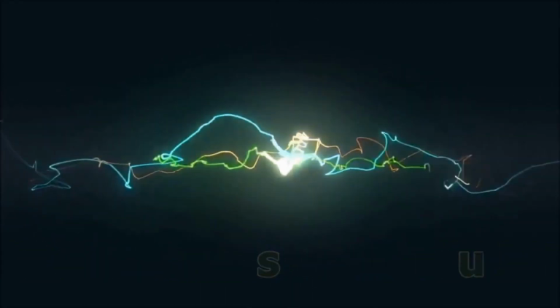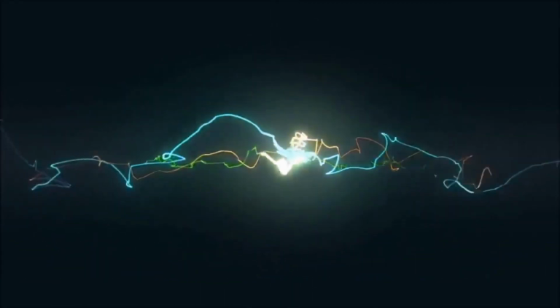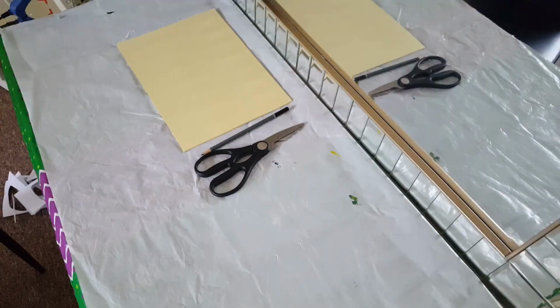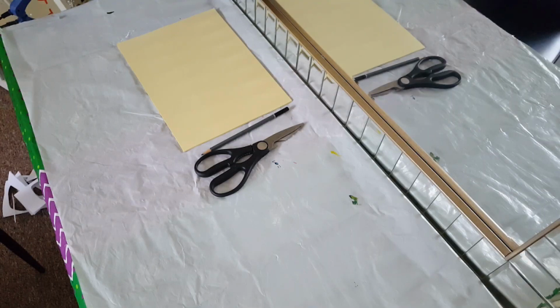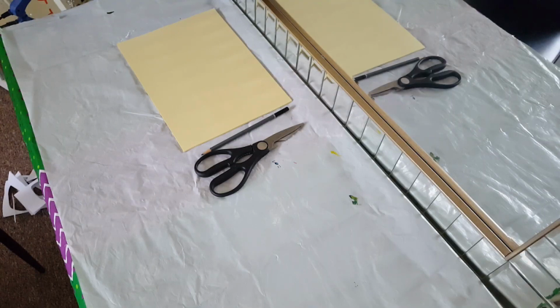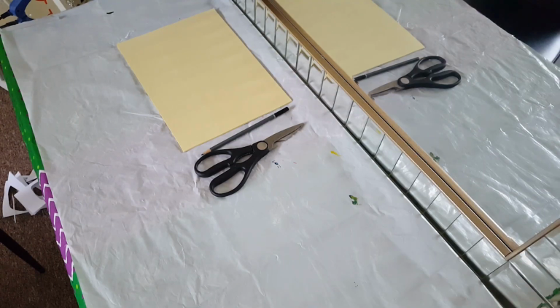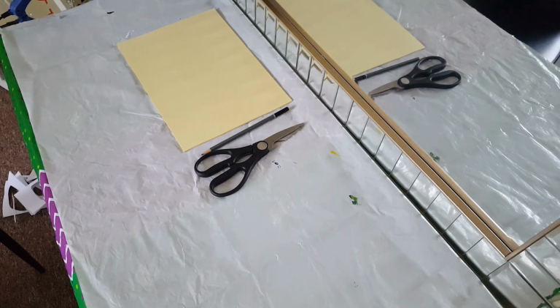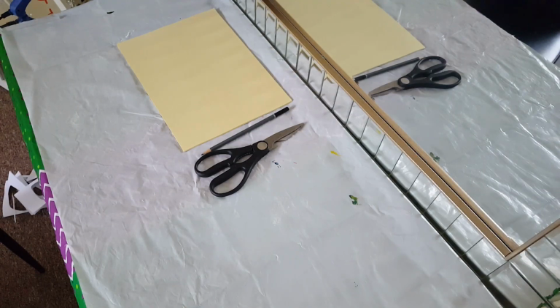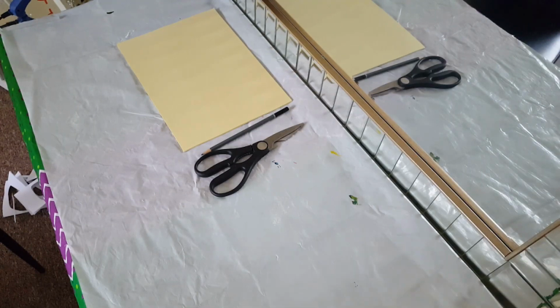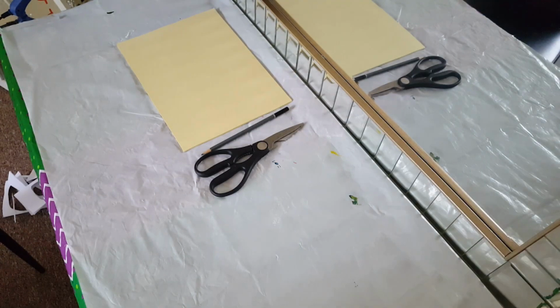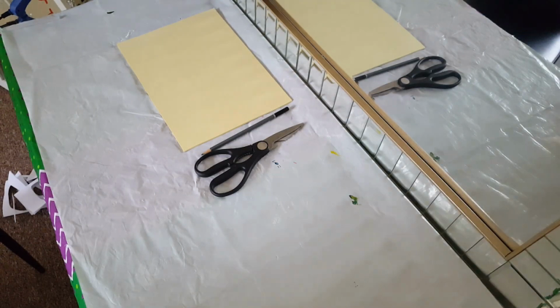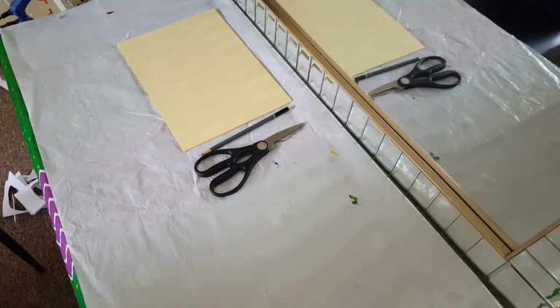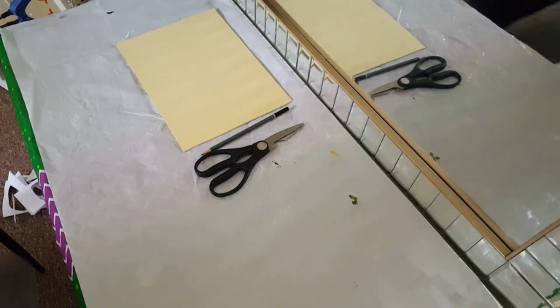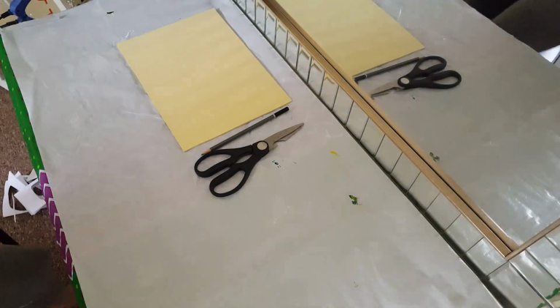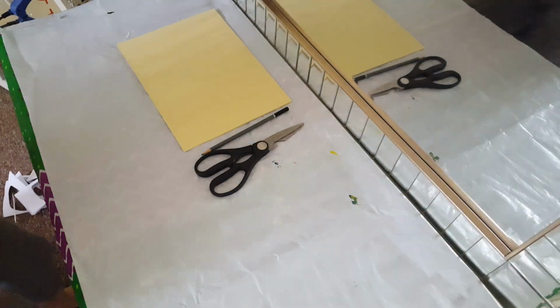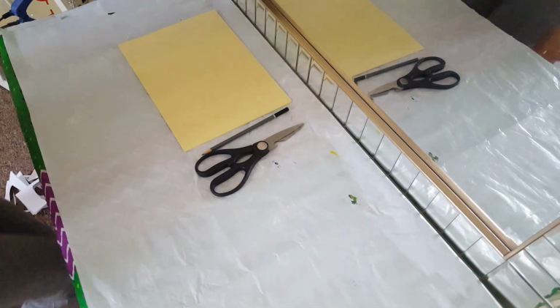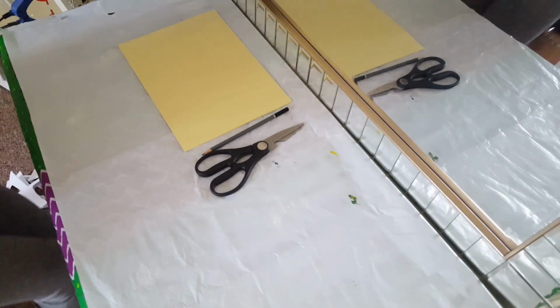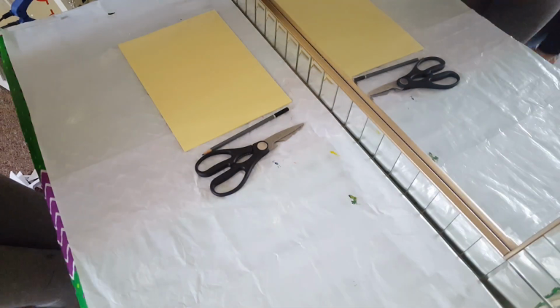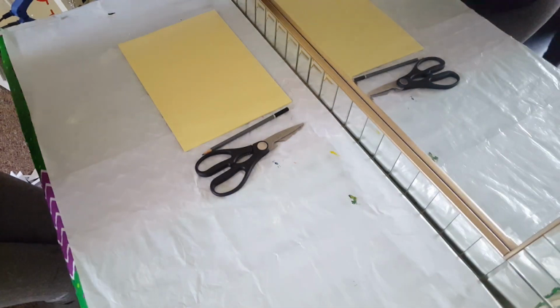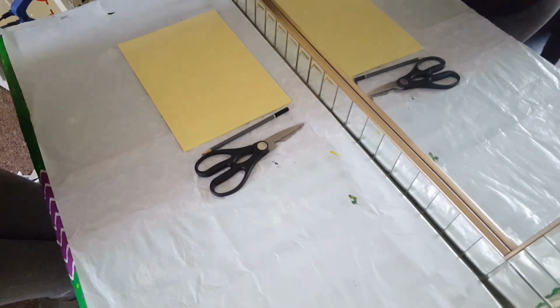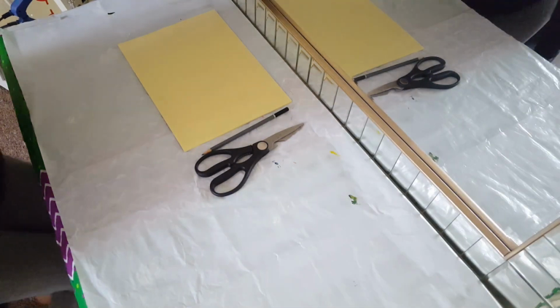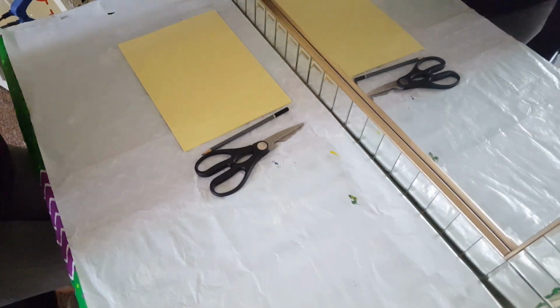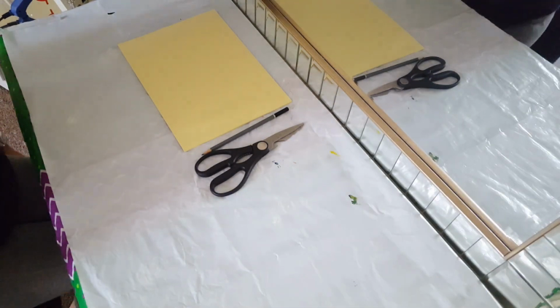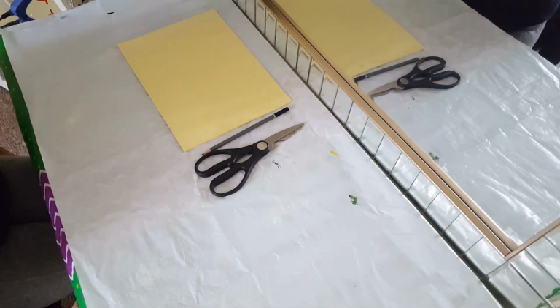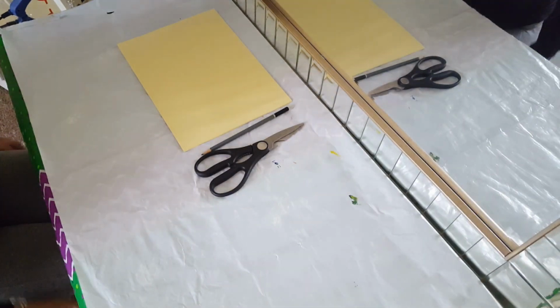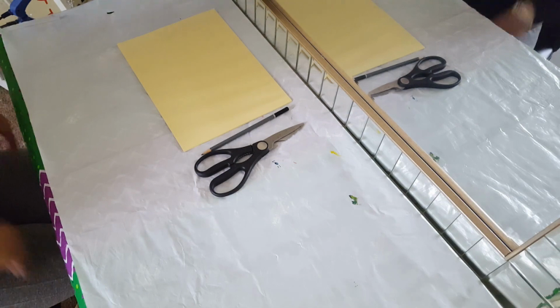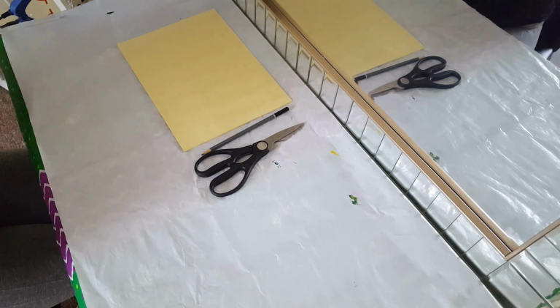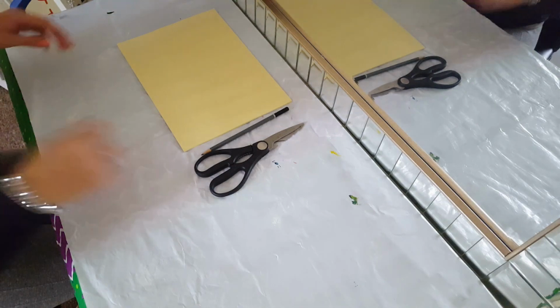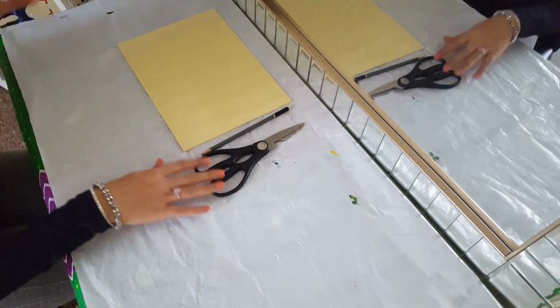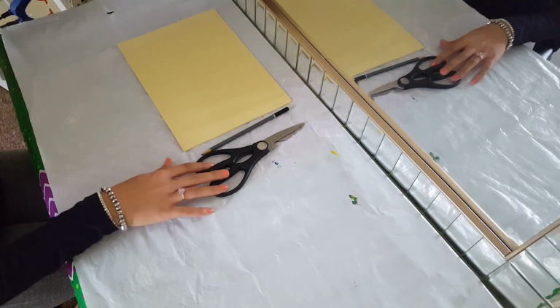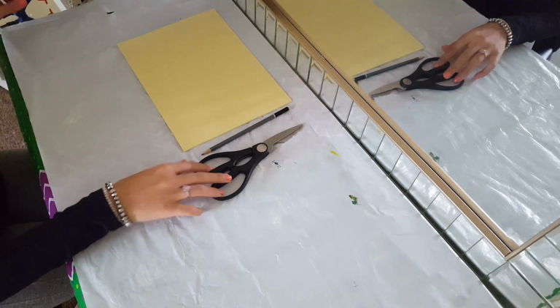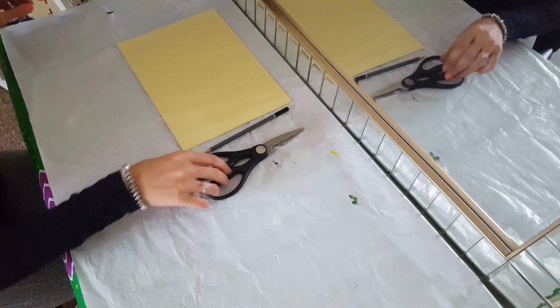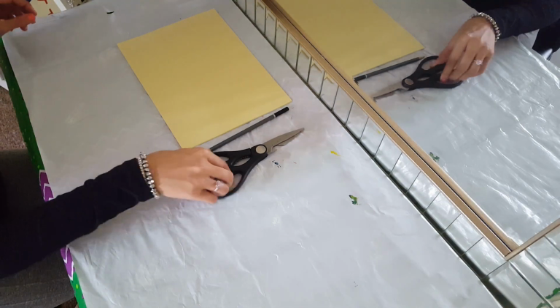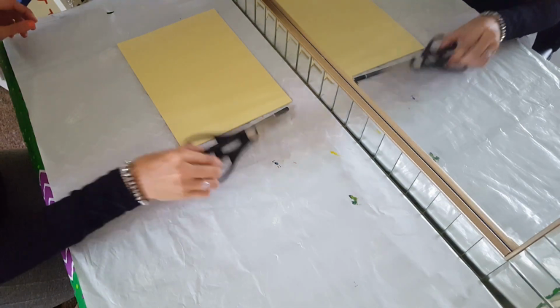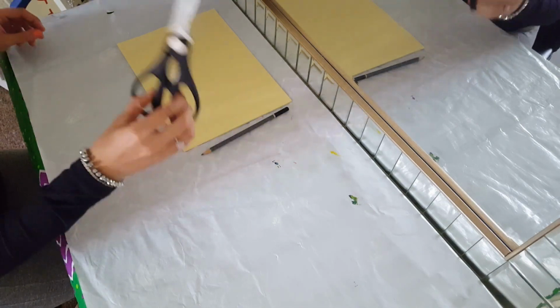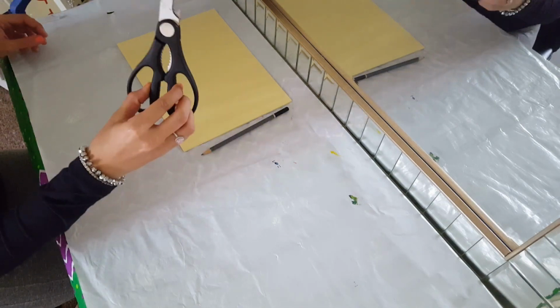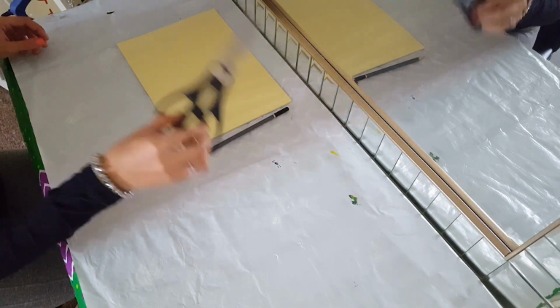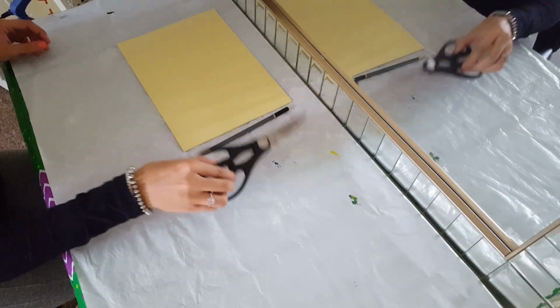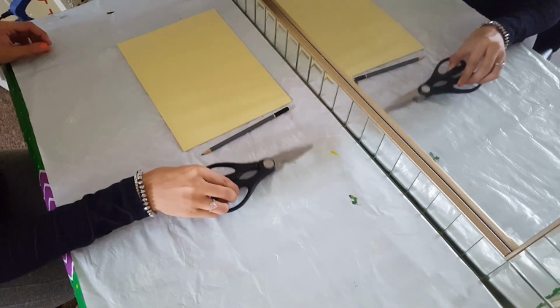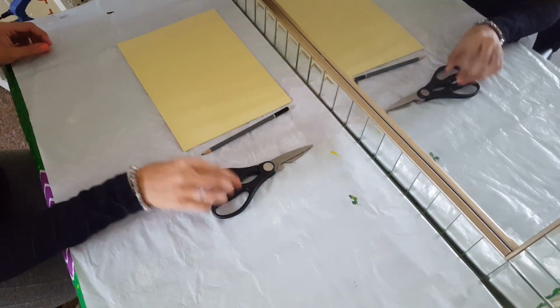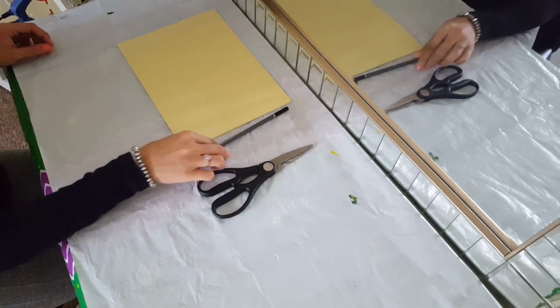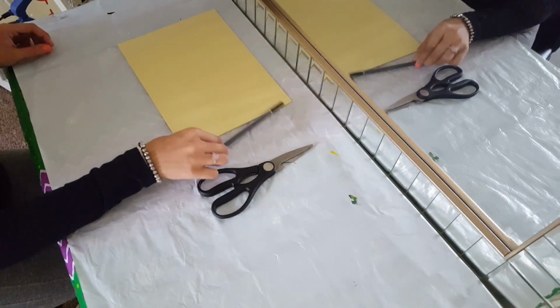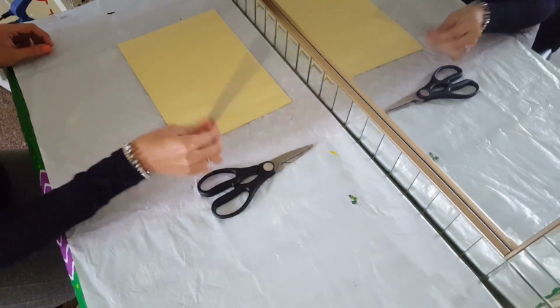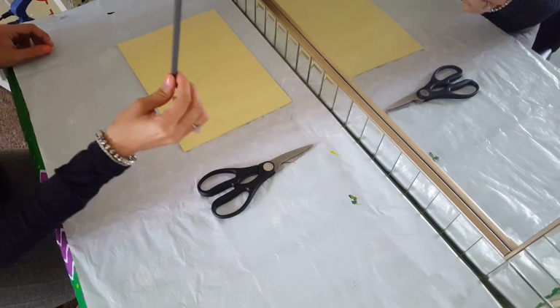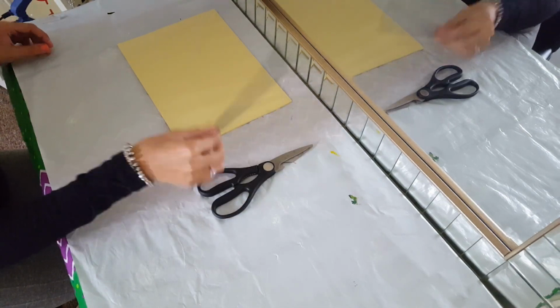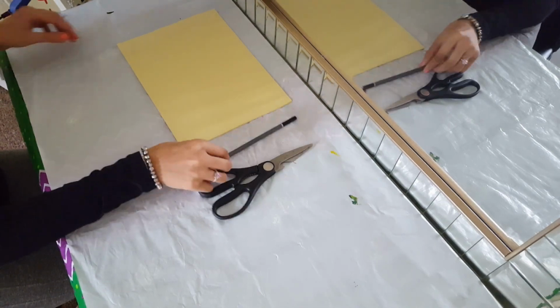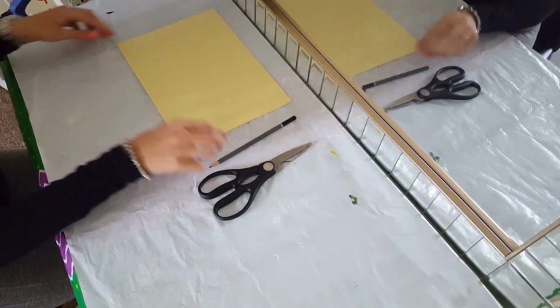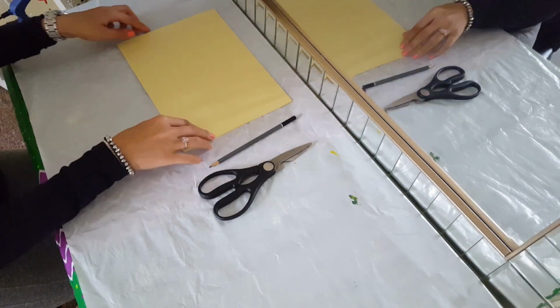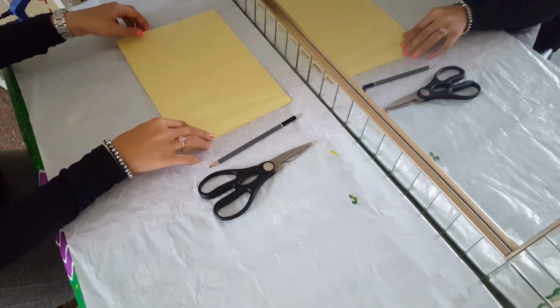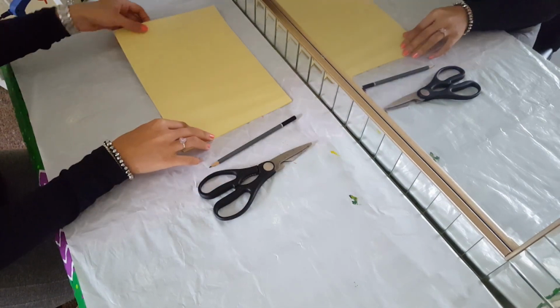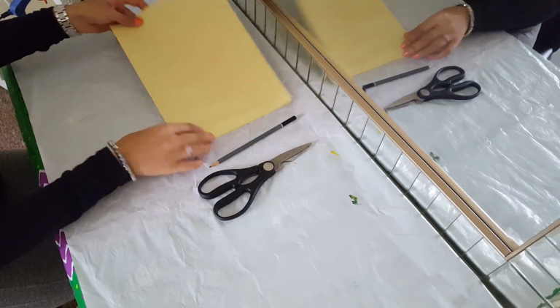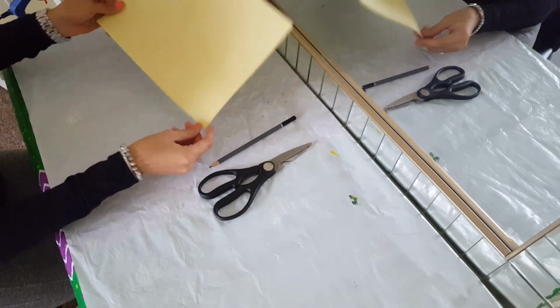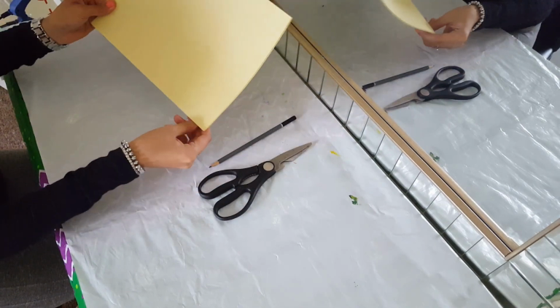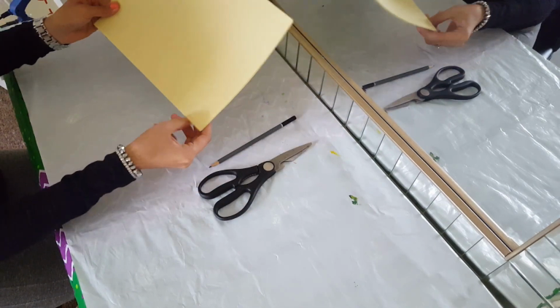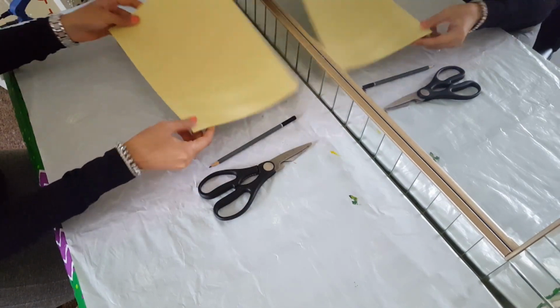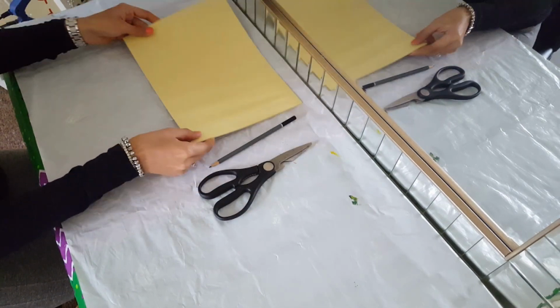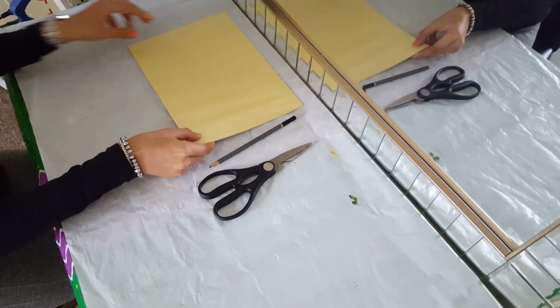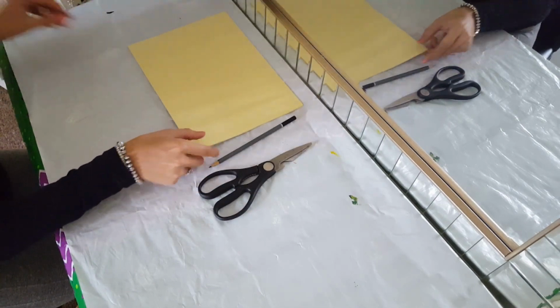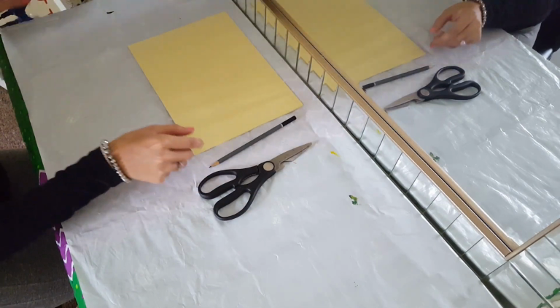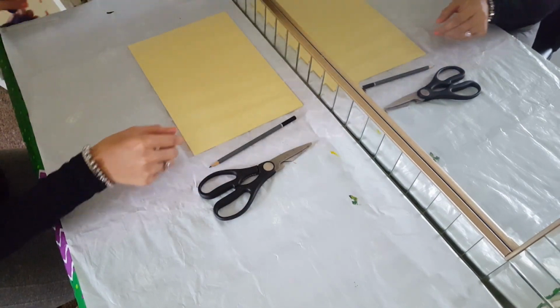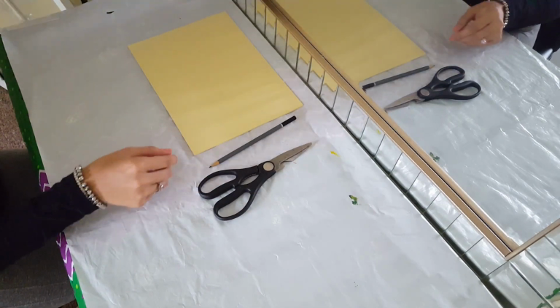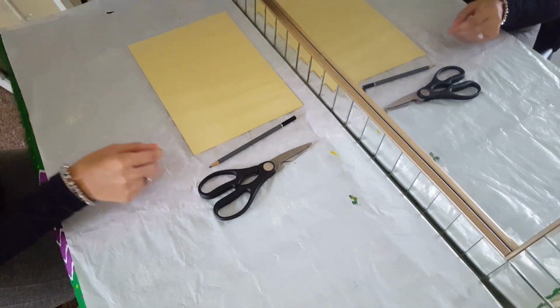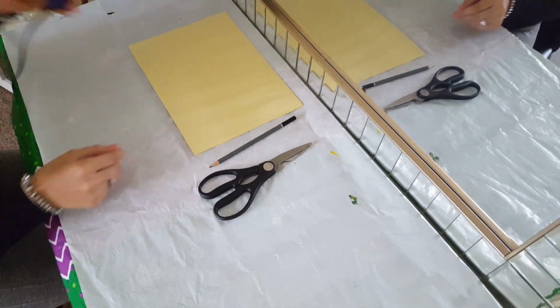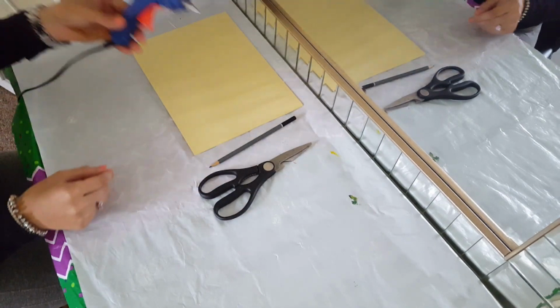Hi guys and welcome back to Creative Creations. I'll be showing you how to make flower wool art. The things you'll need are scissors, pencil, paper, and a hot glue gun.